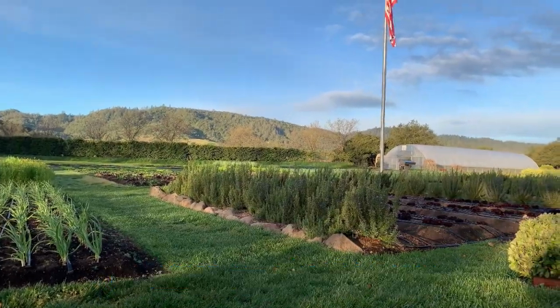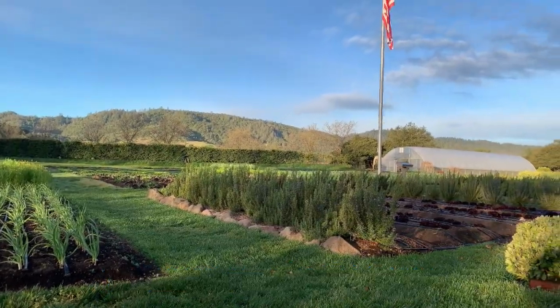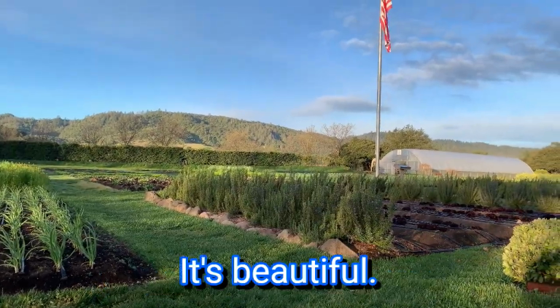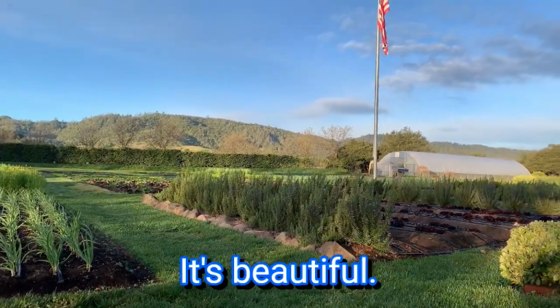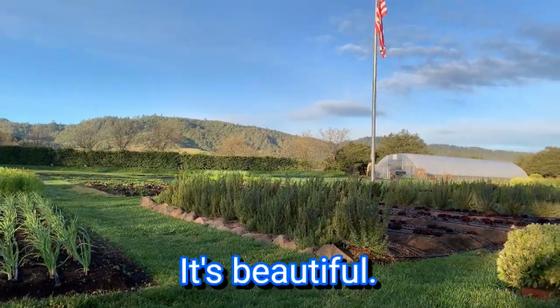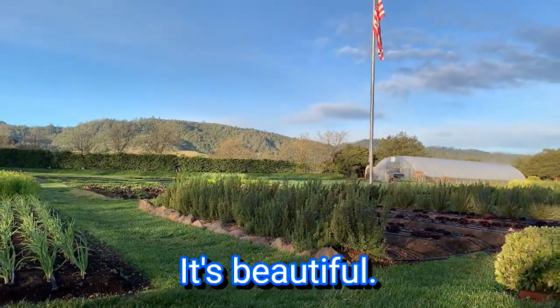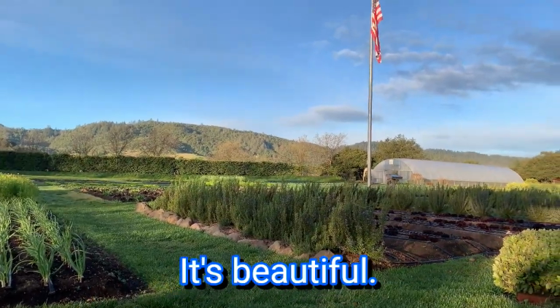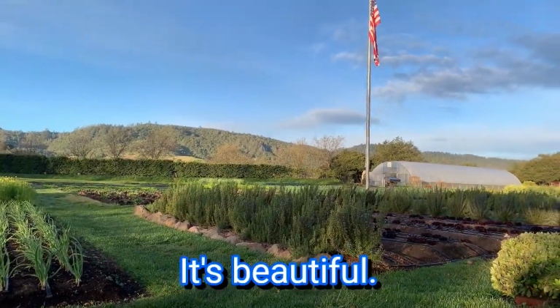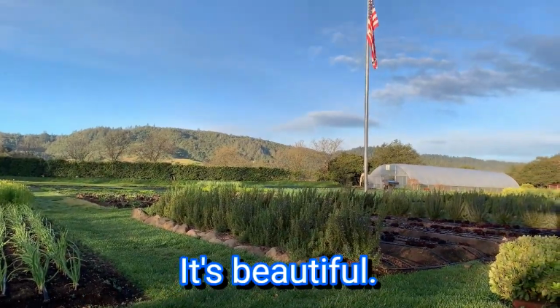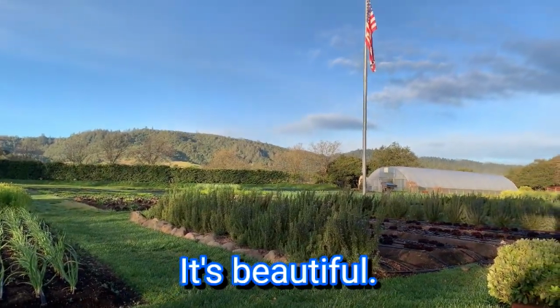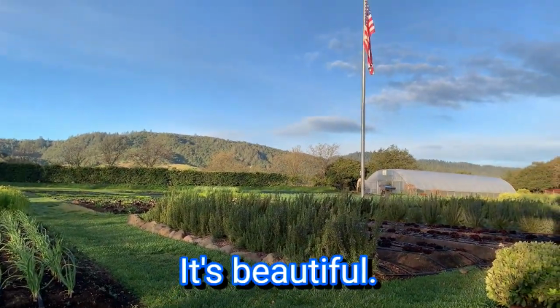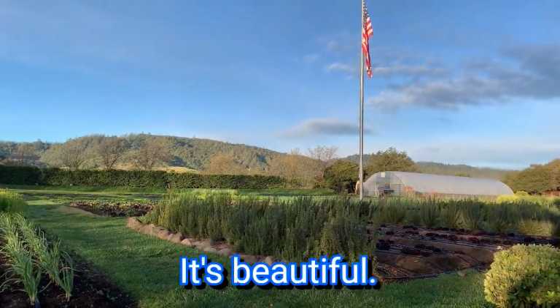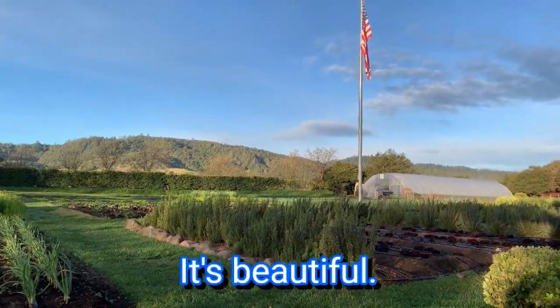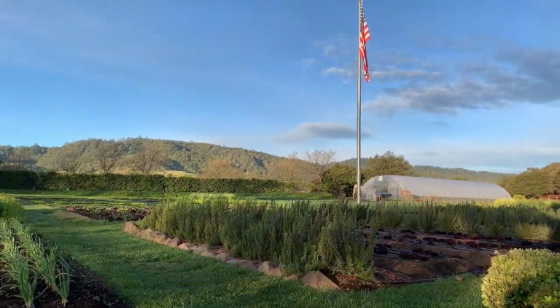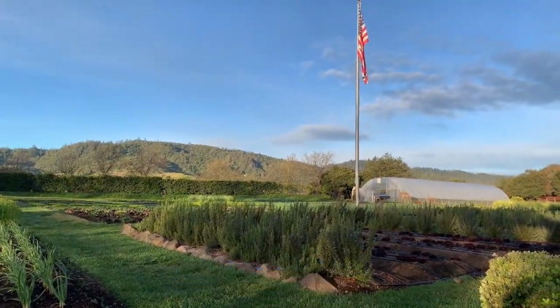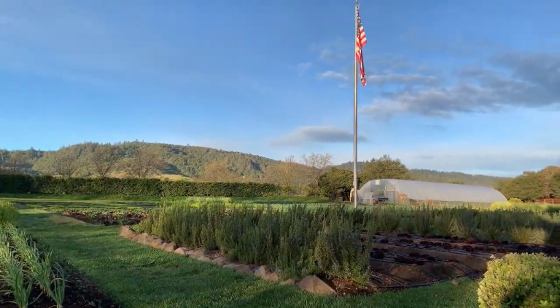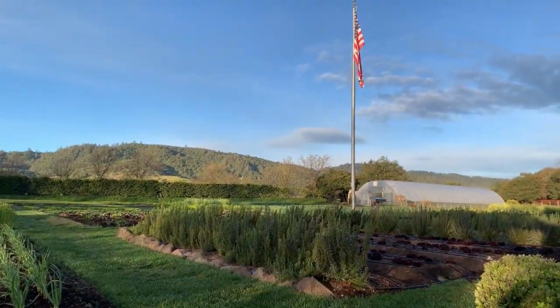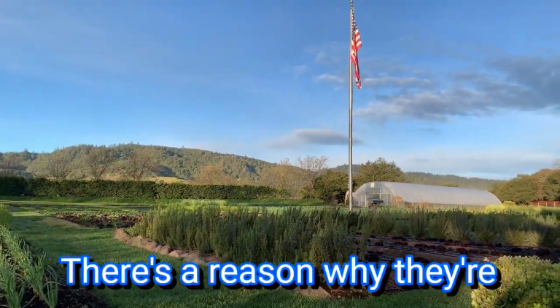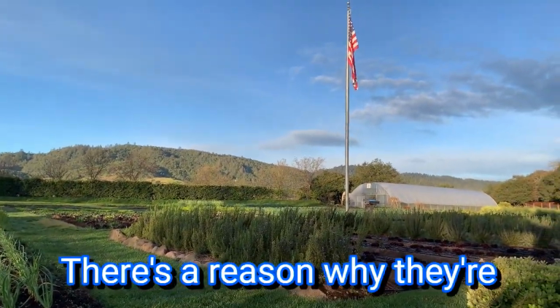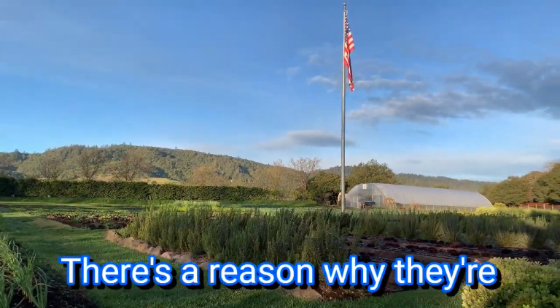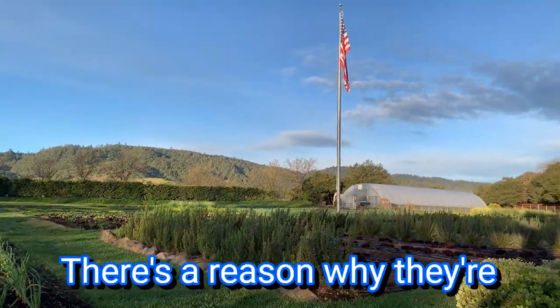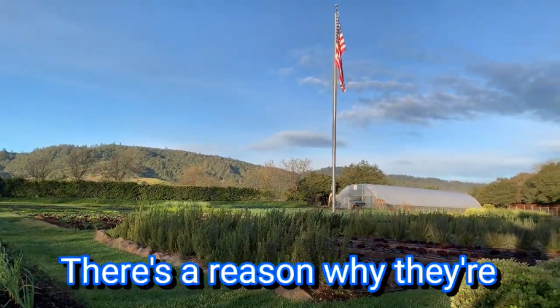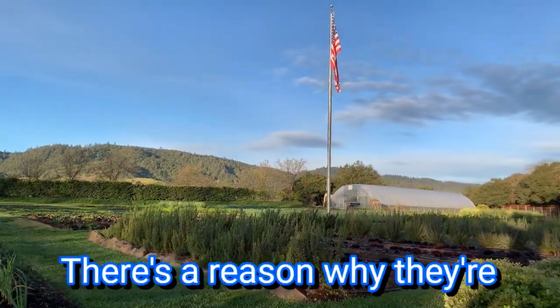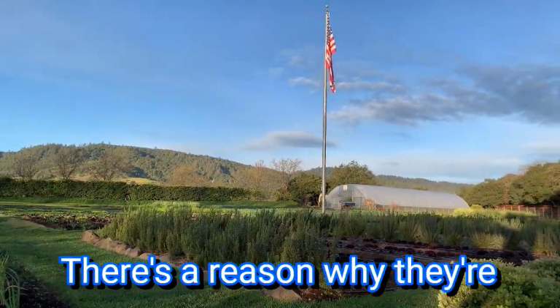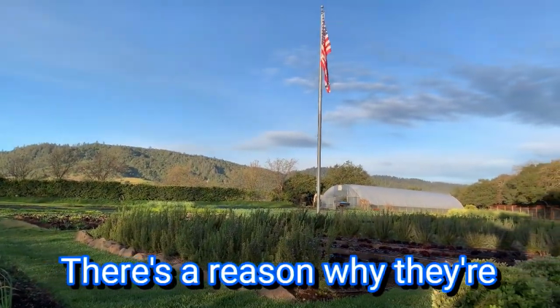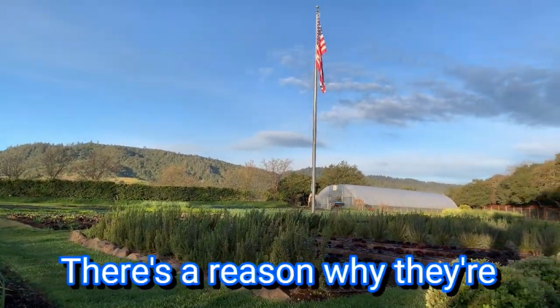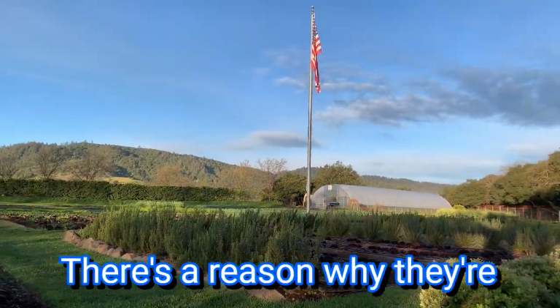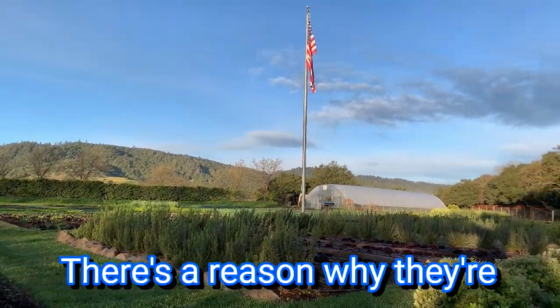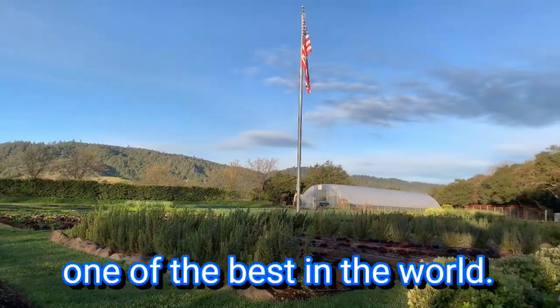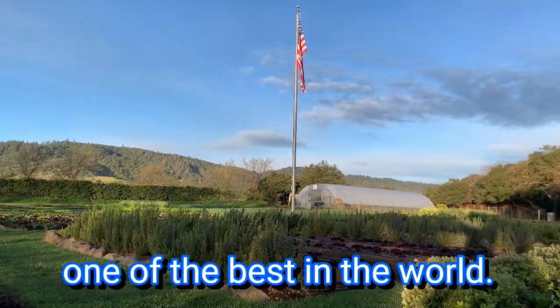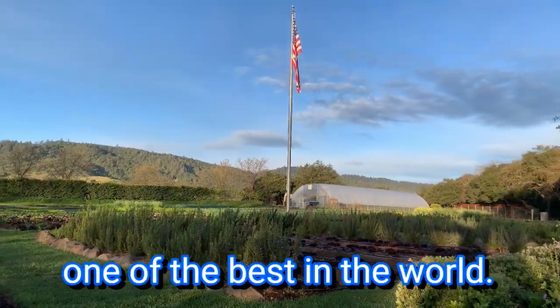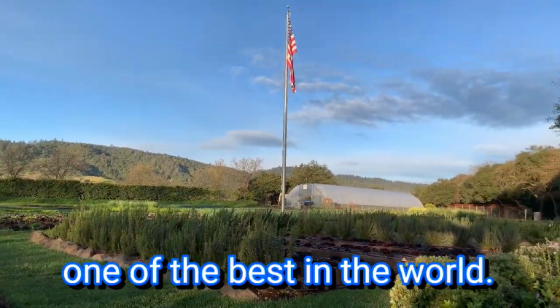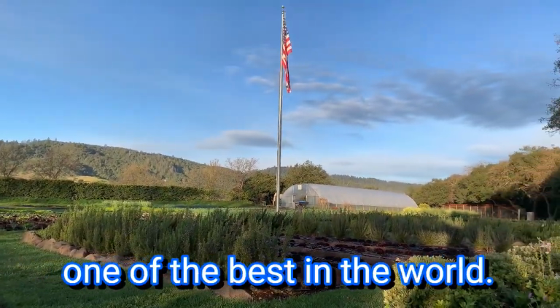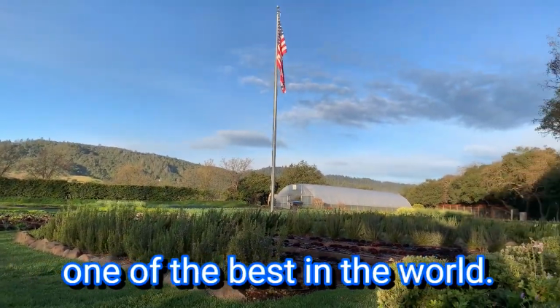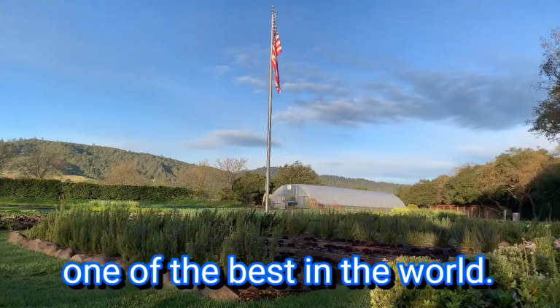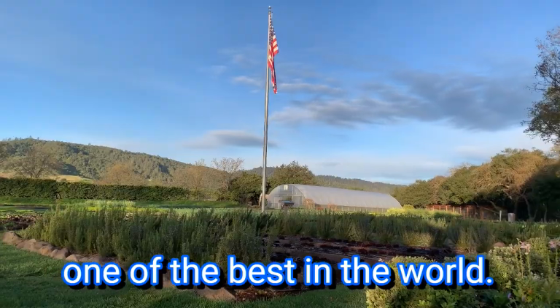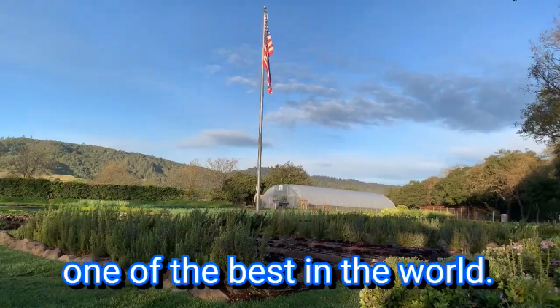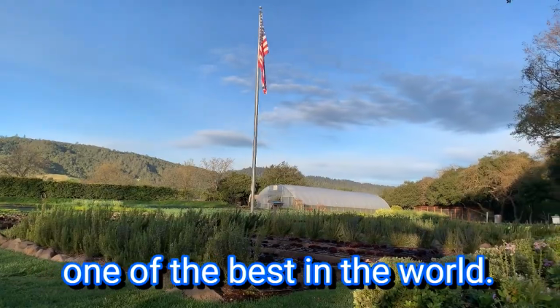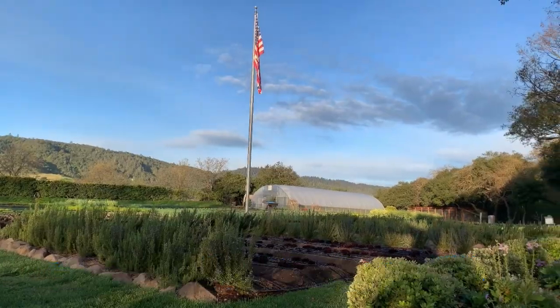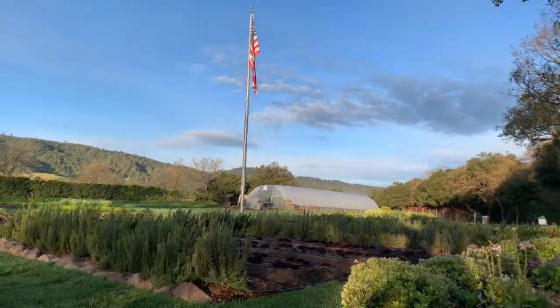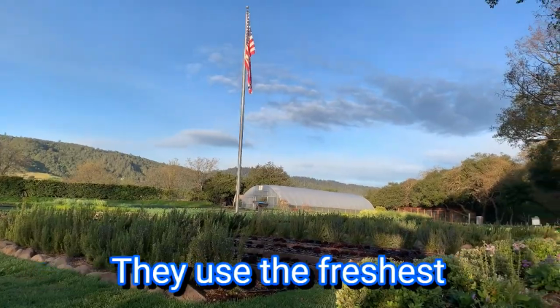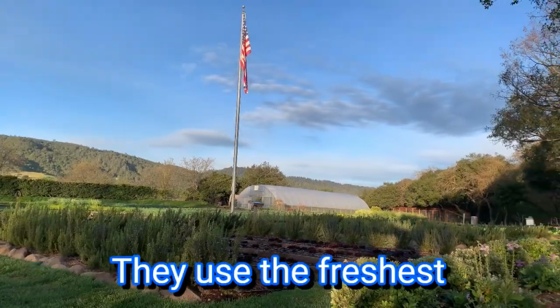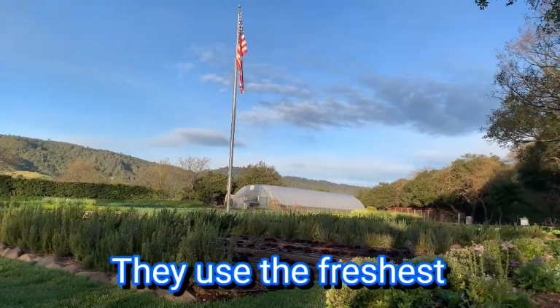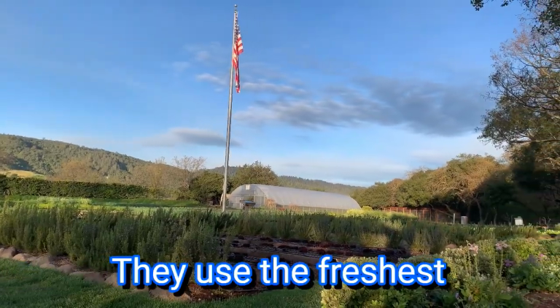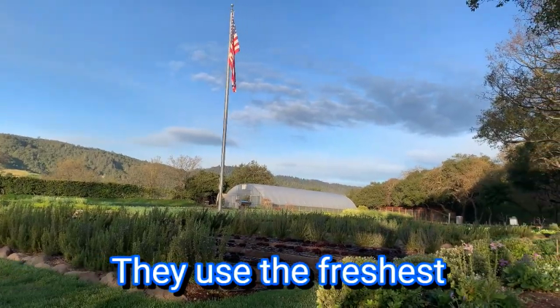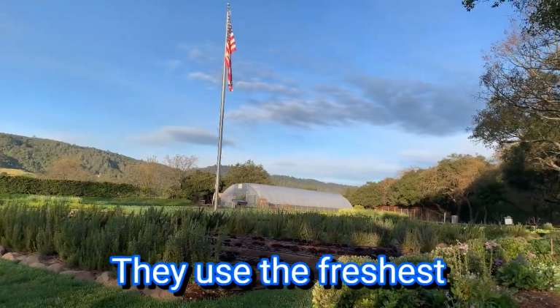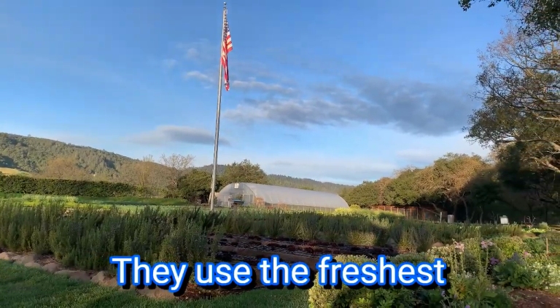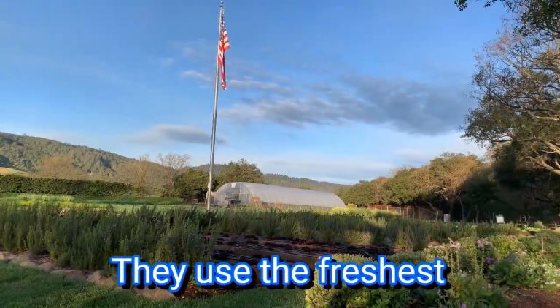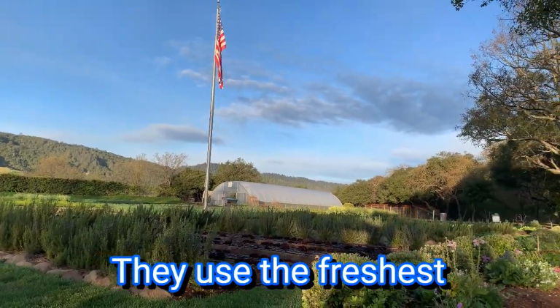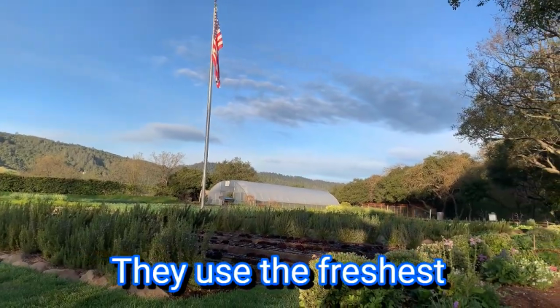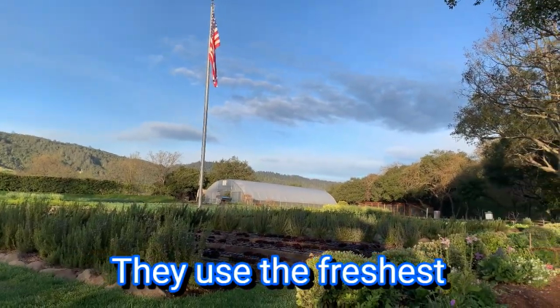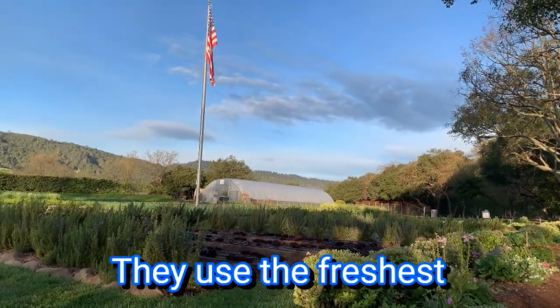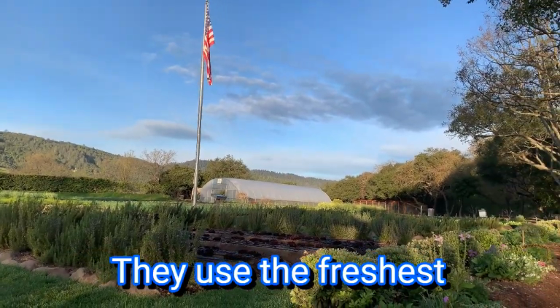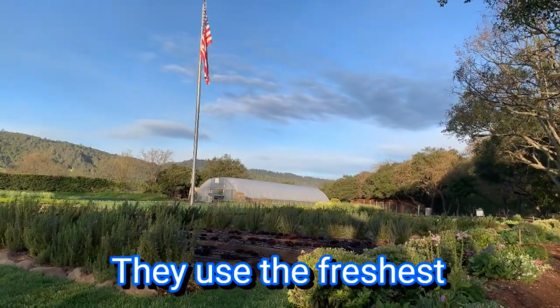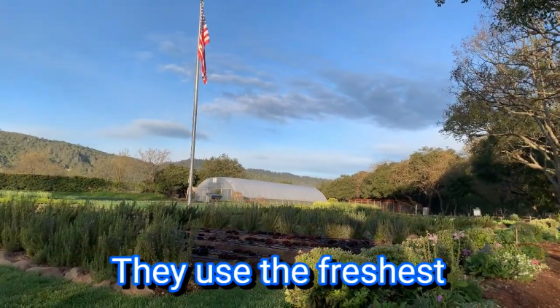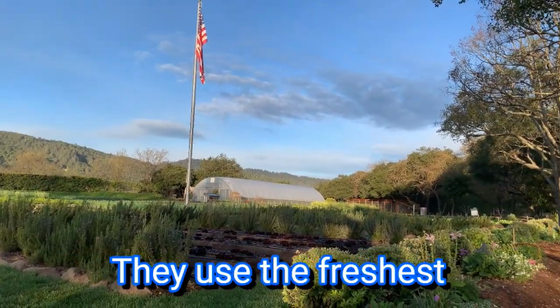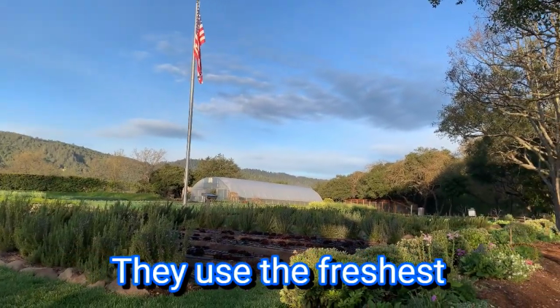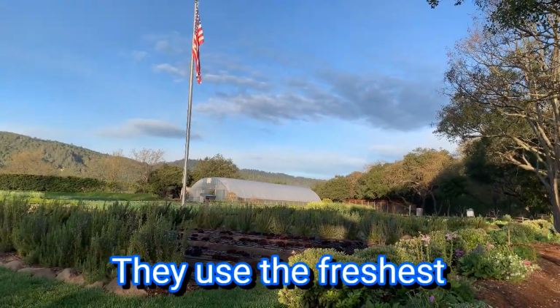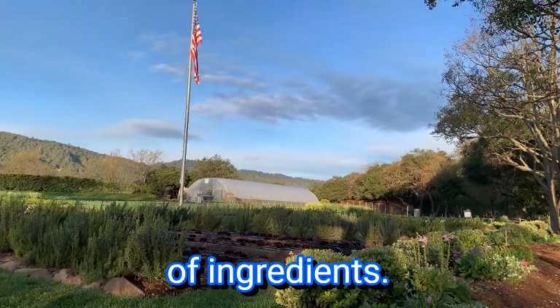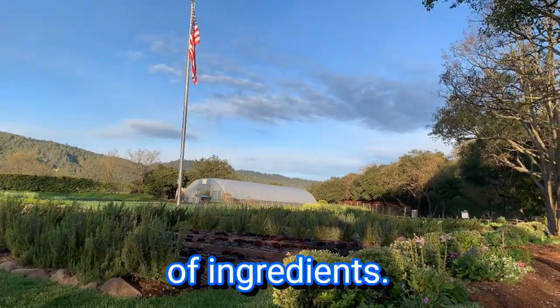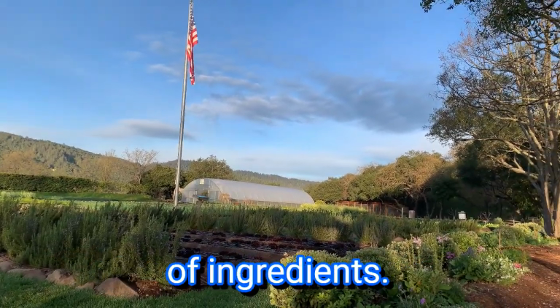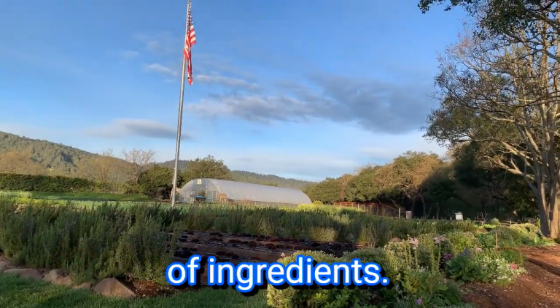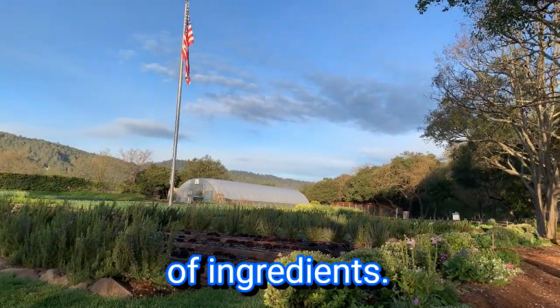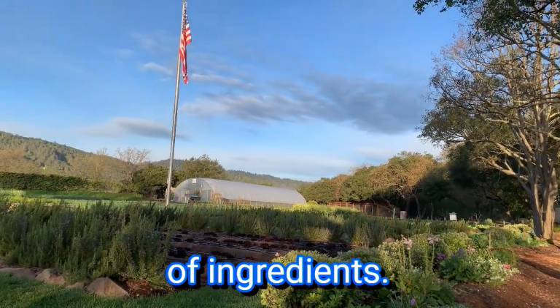It's beautiful. There's a reason why they're one of the best in the world — they use the freshest of ingredients.